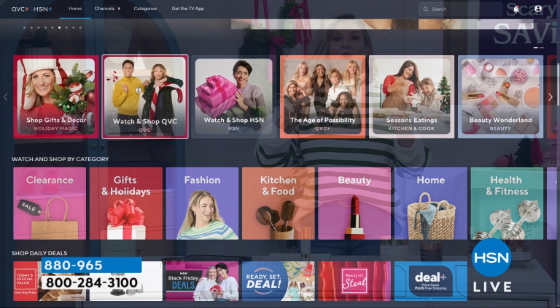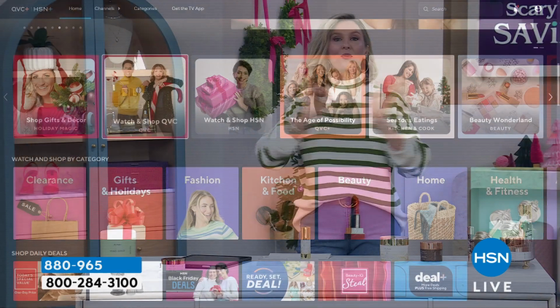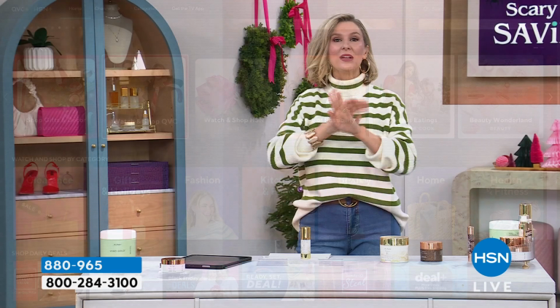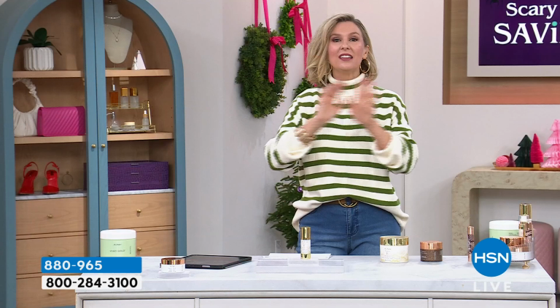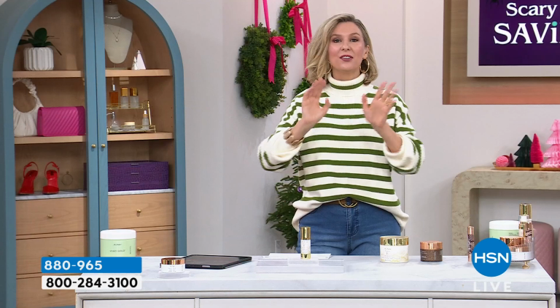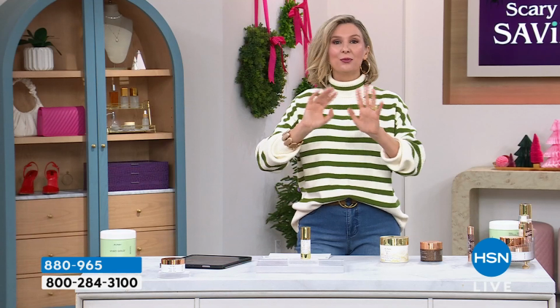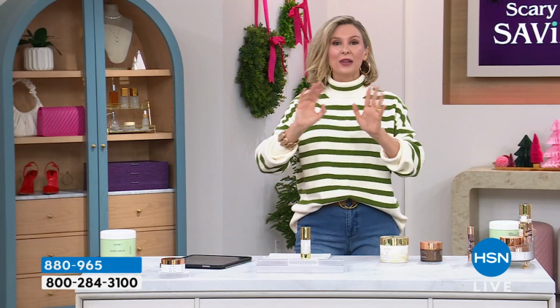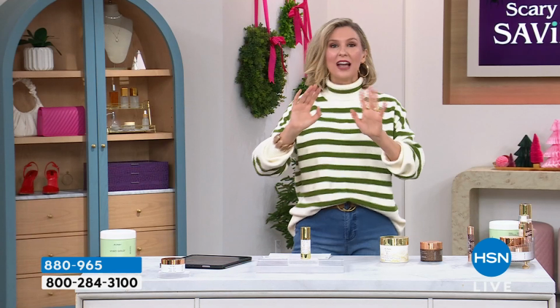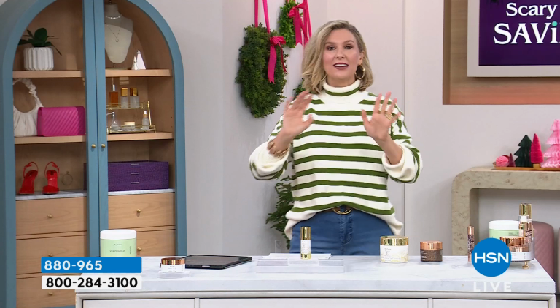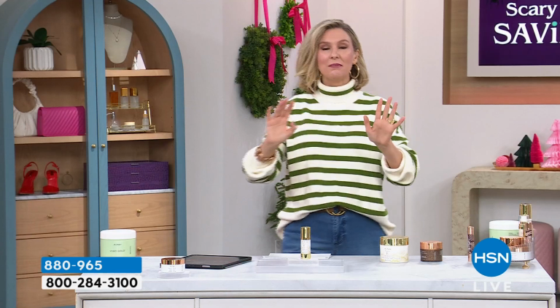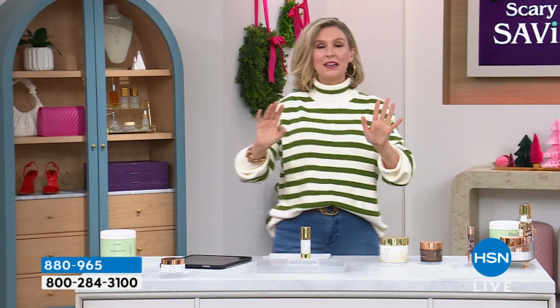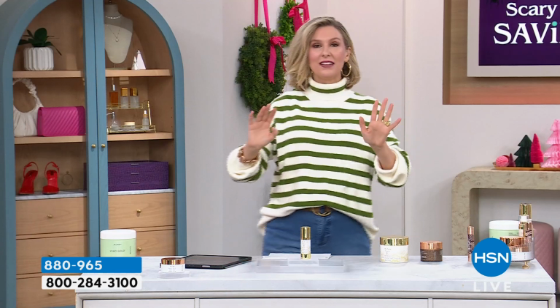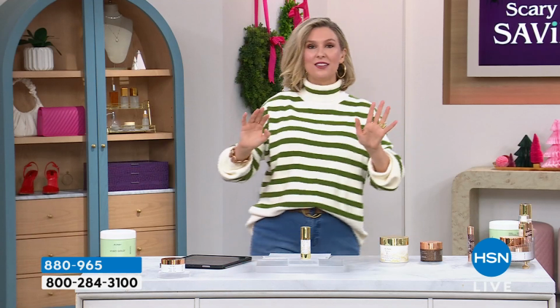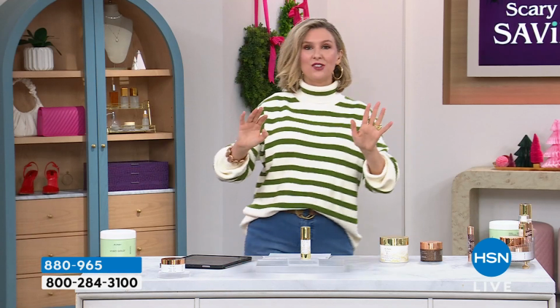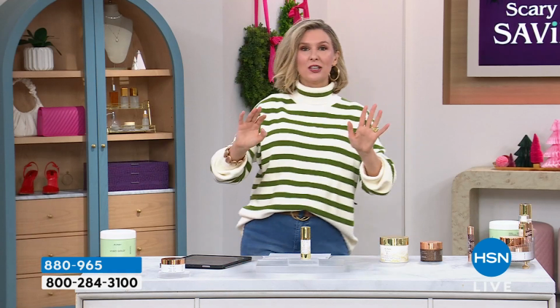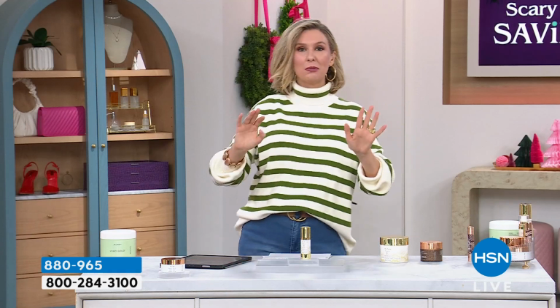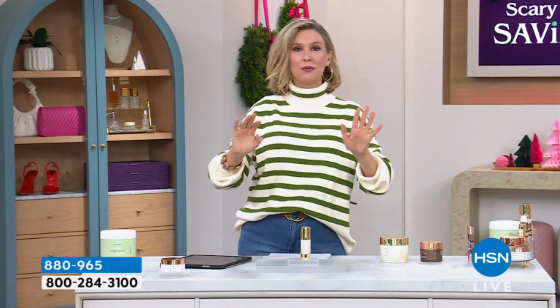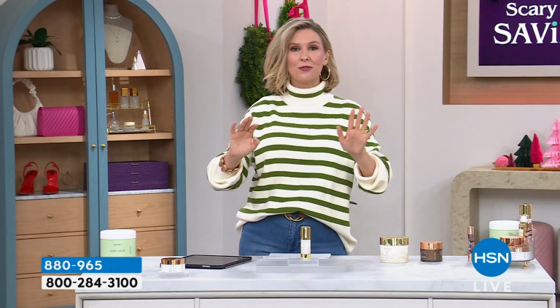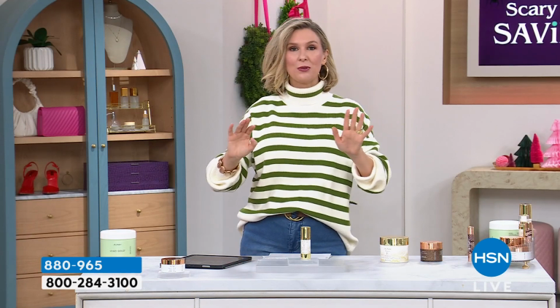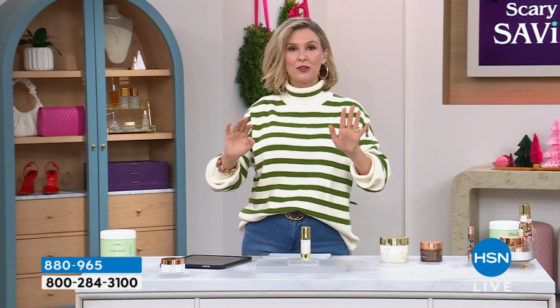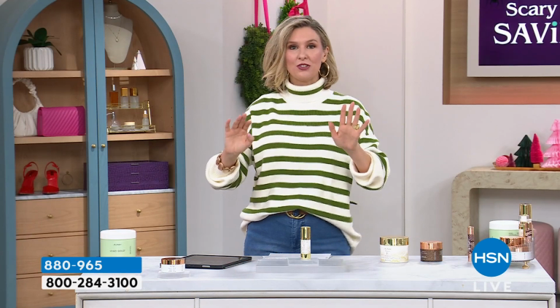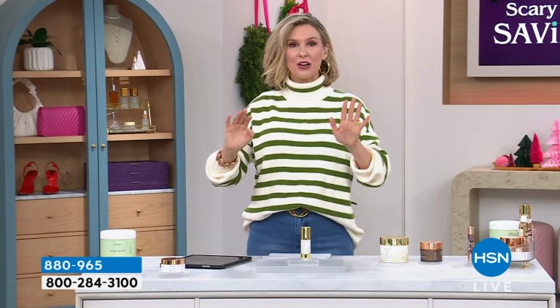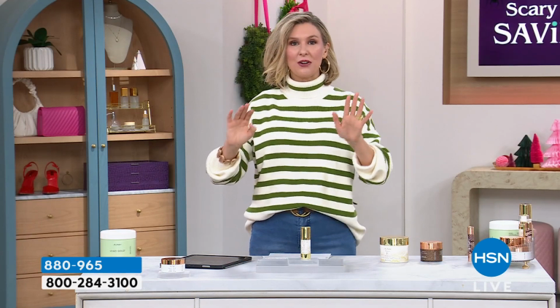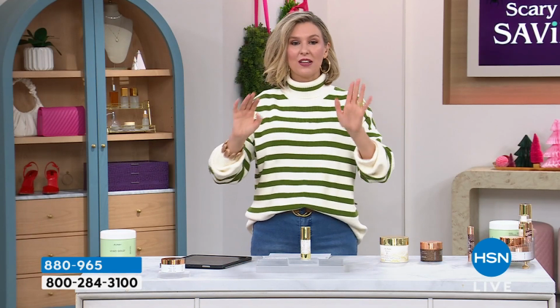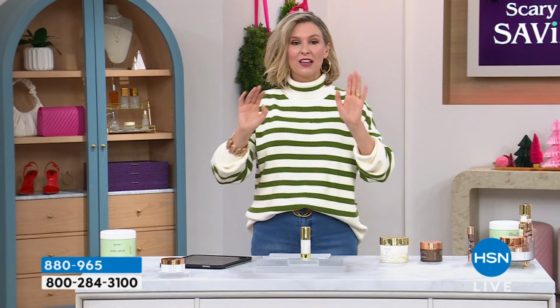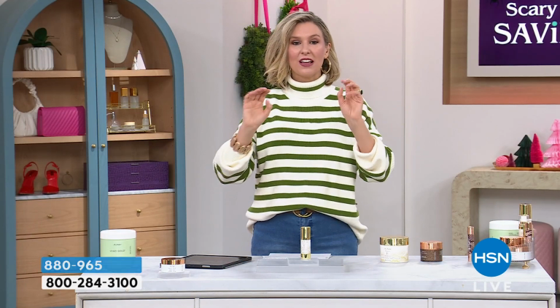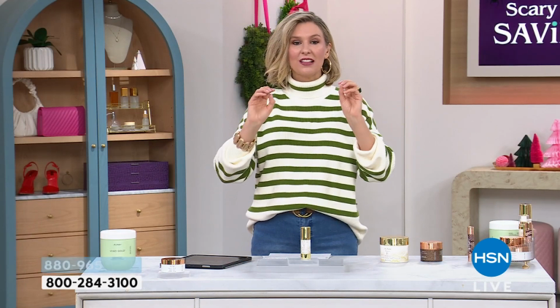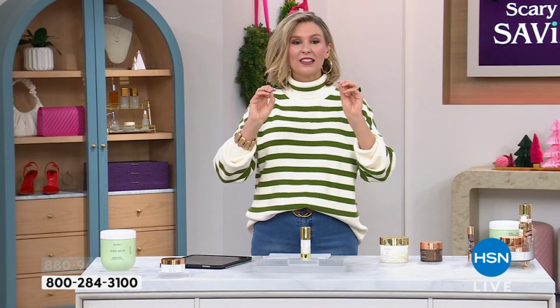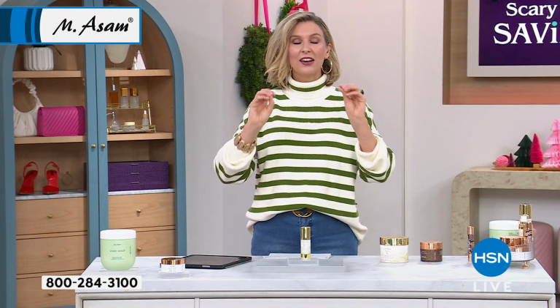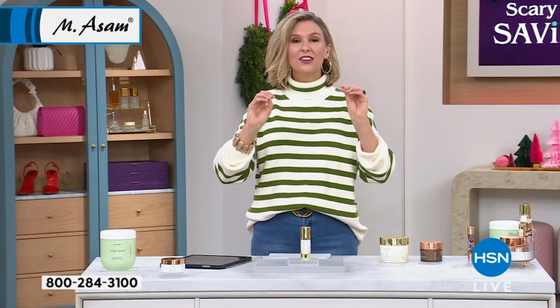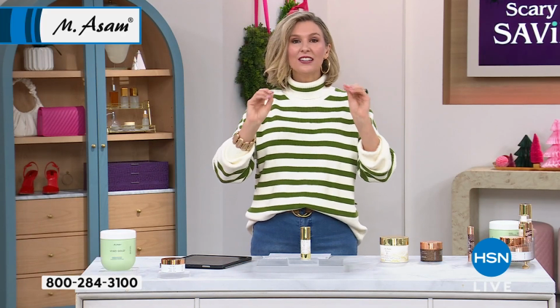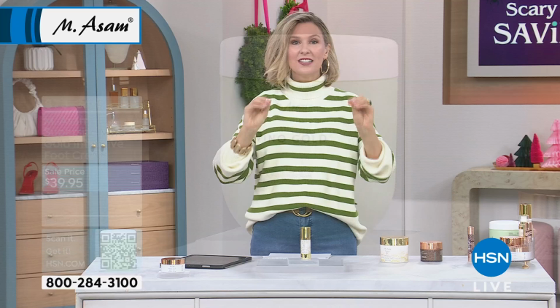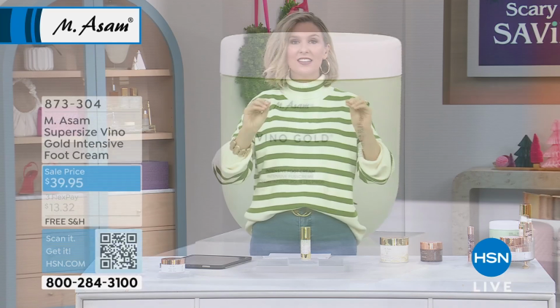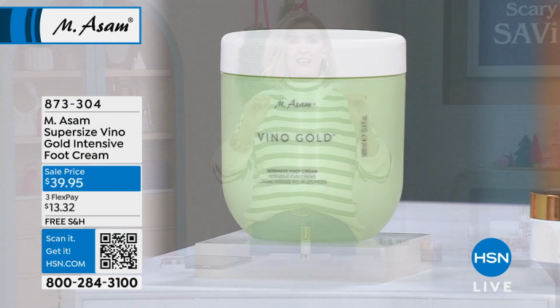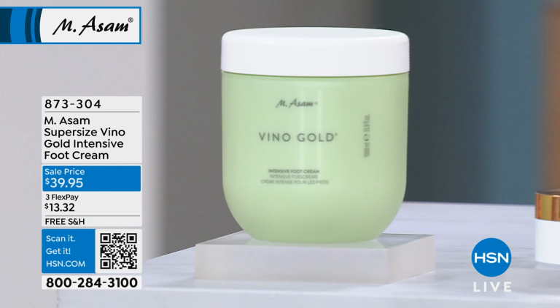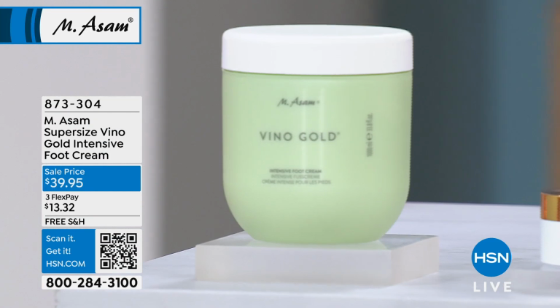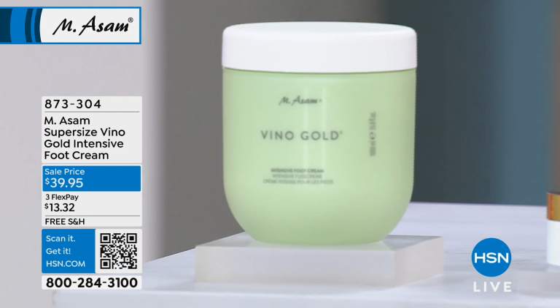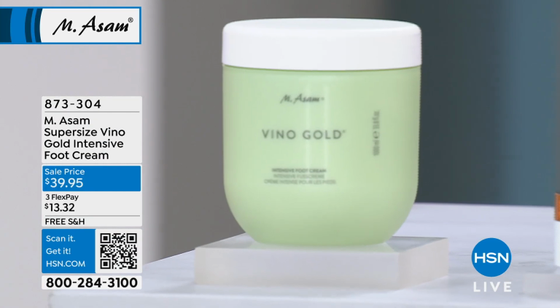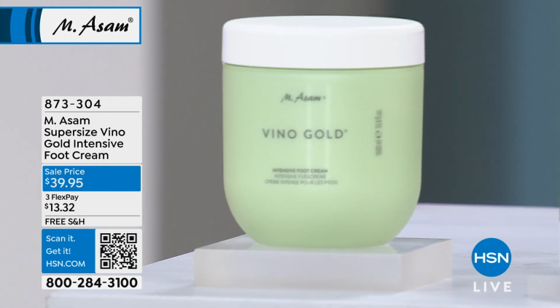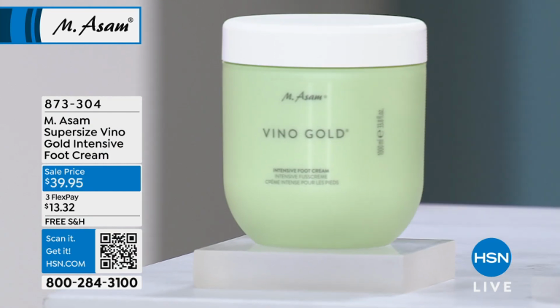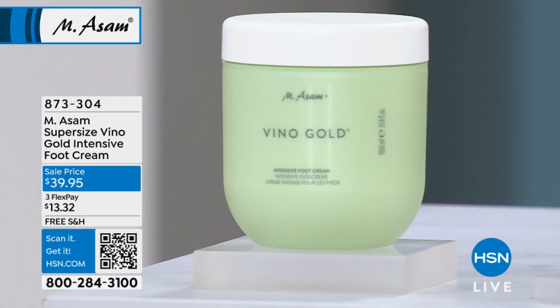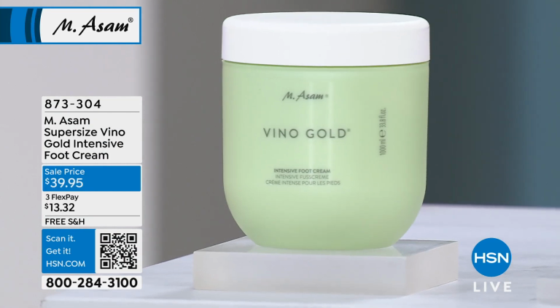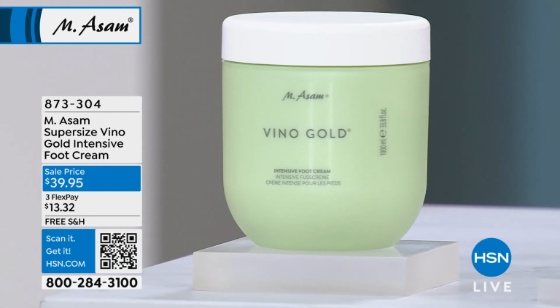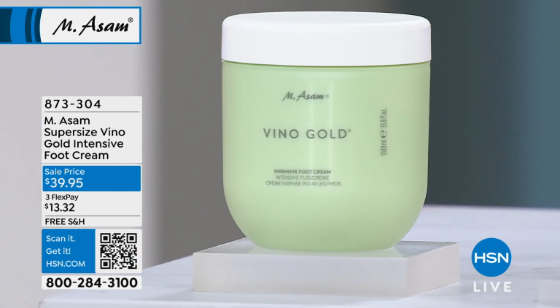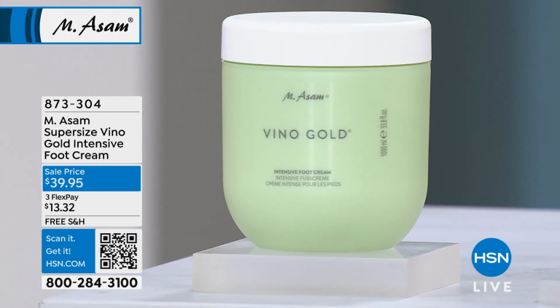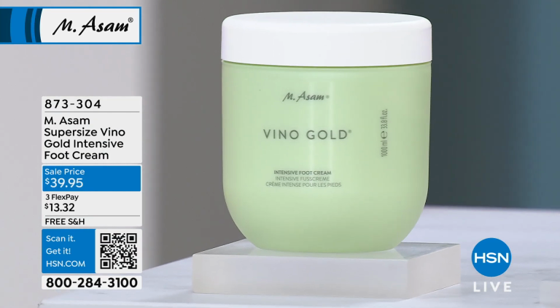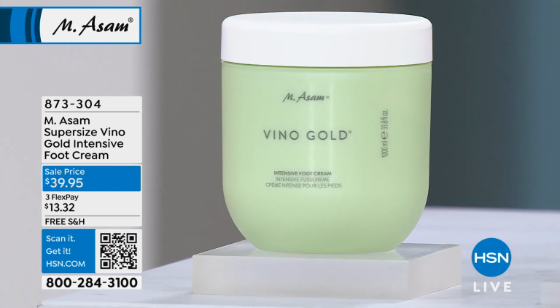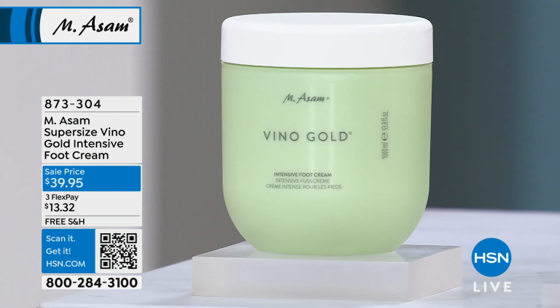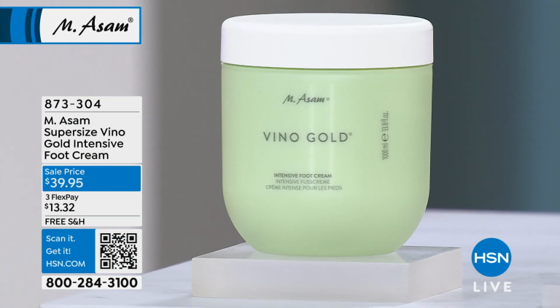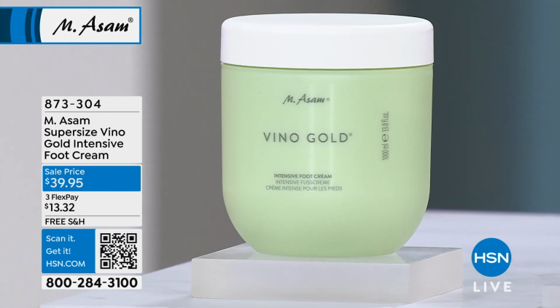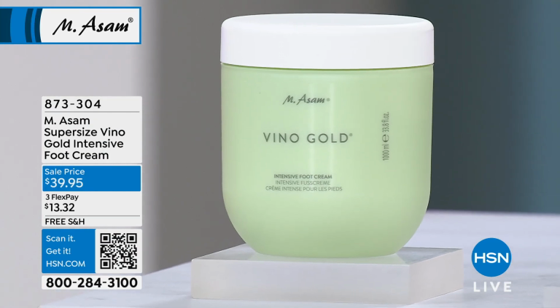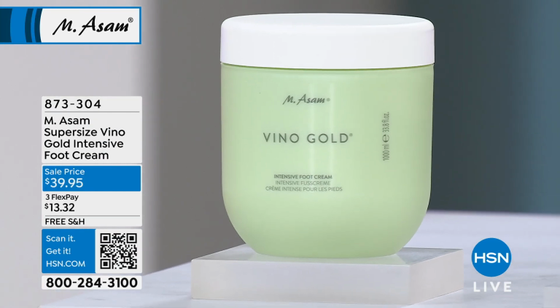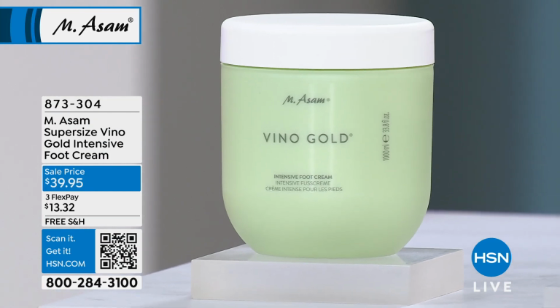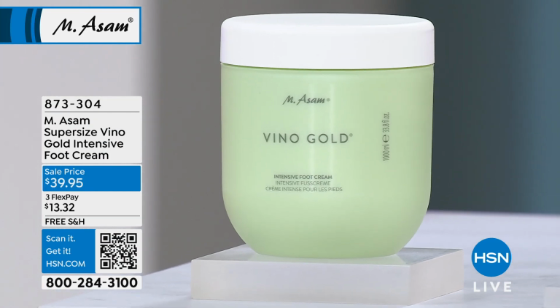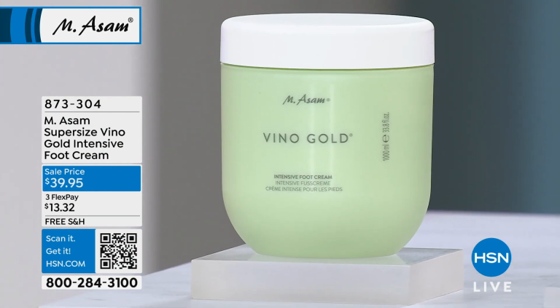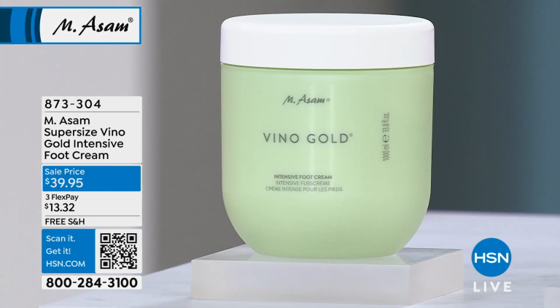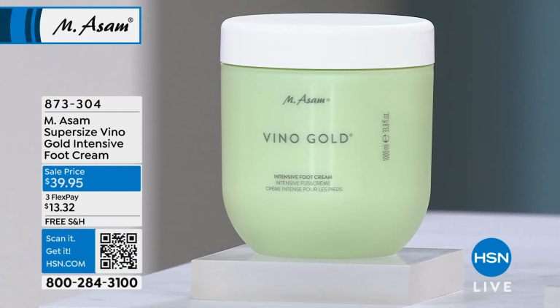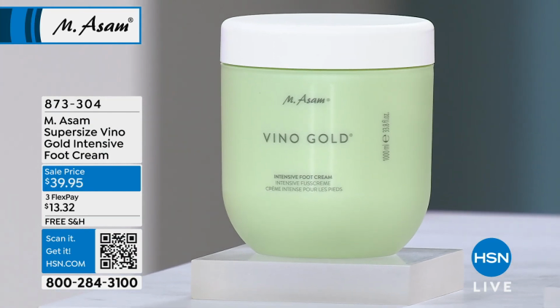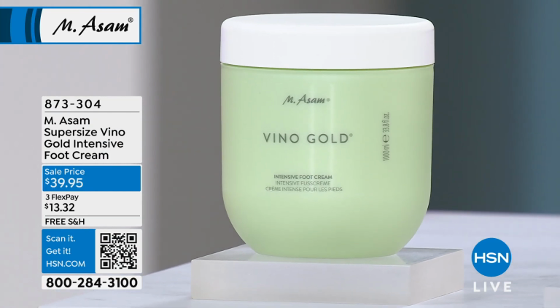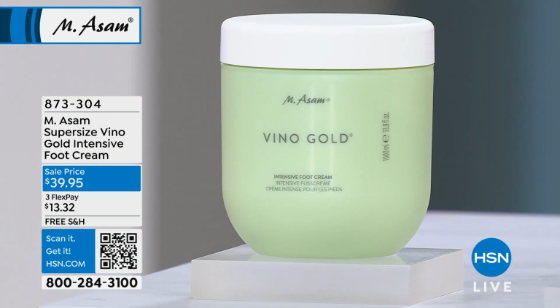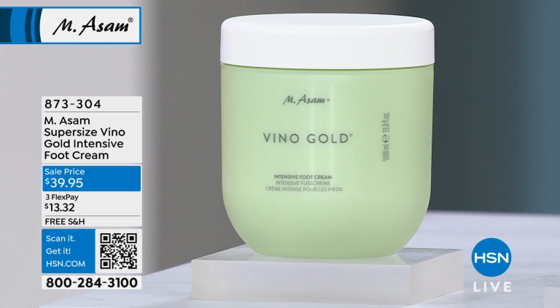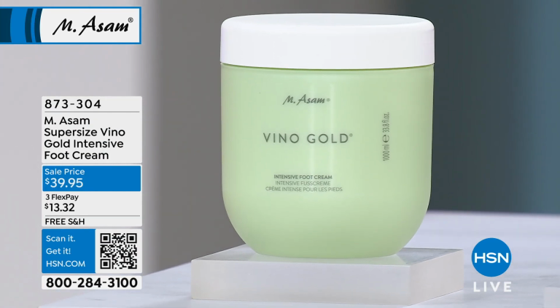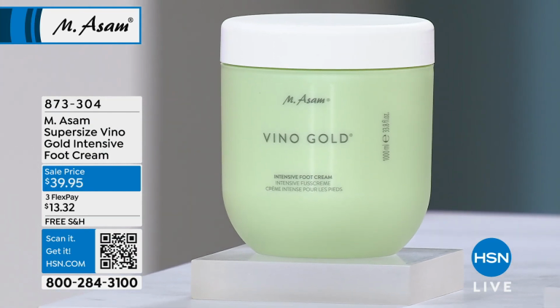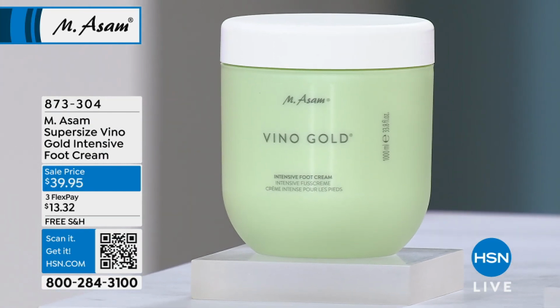We literally had to make this adjustment before the show. There is a foot cream that is taking the world by storm.